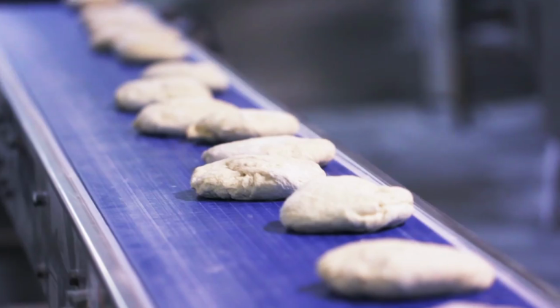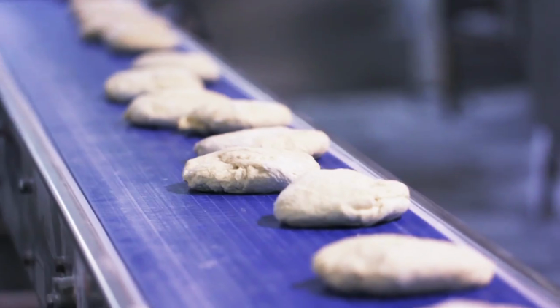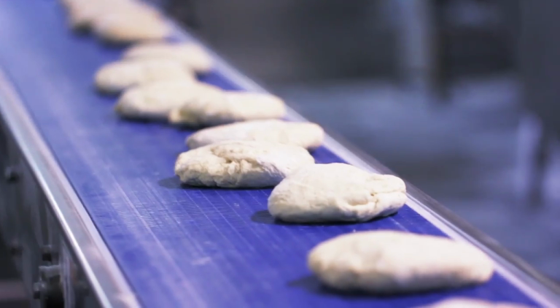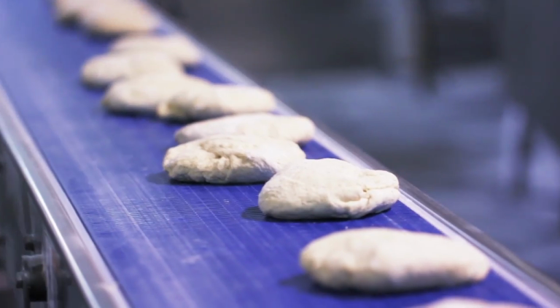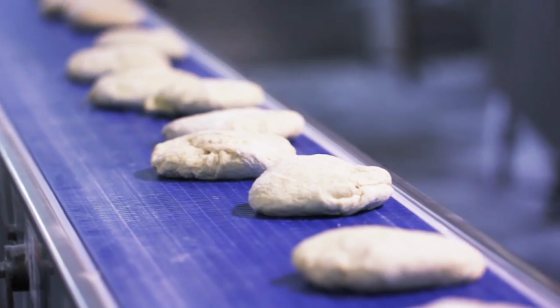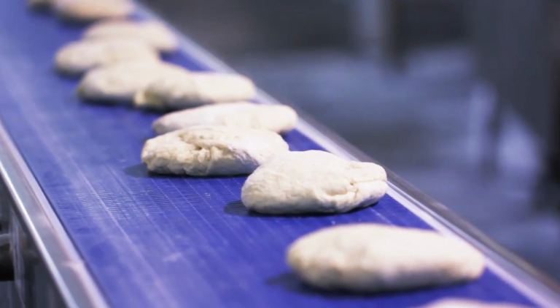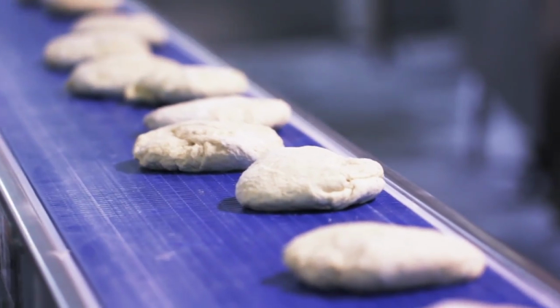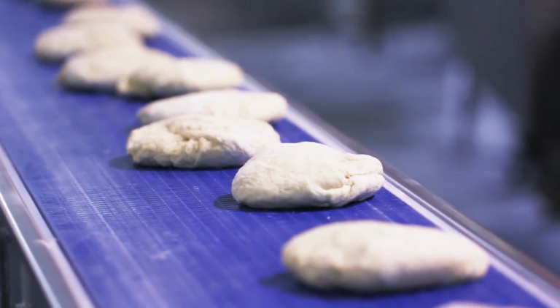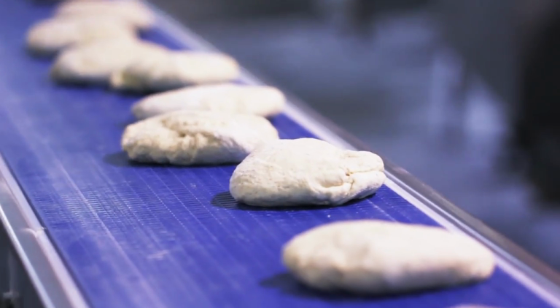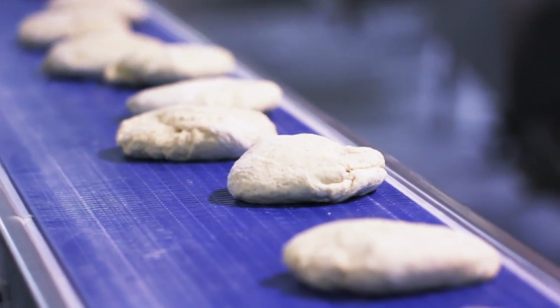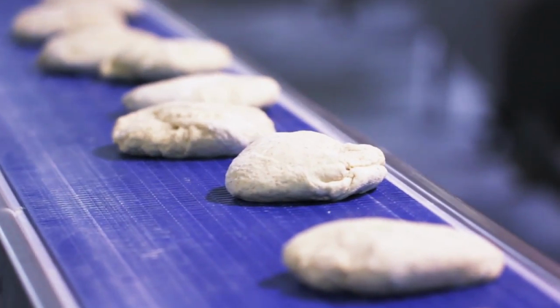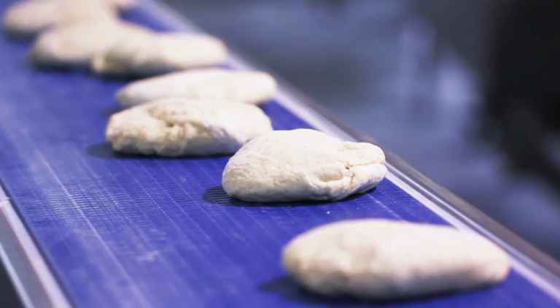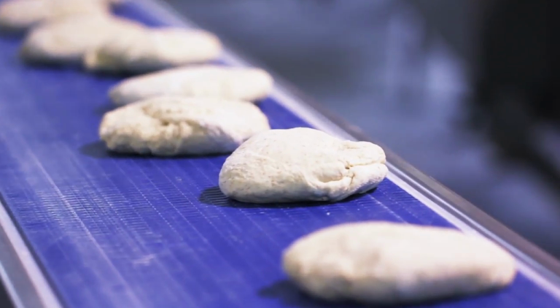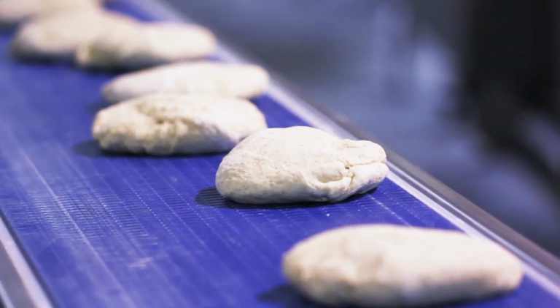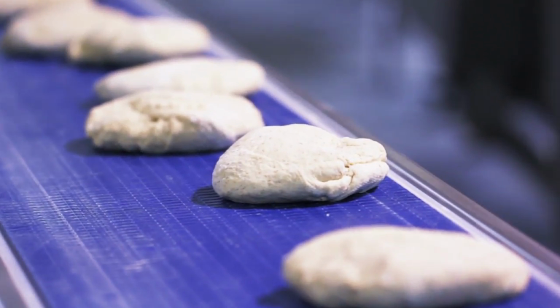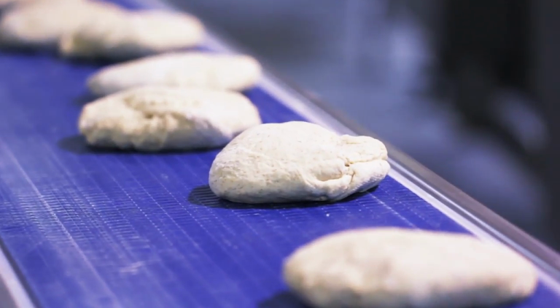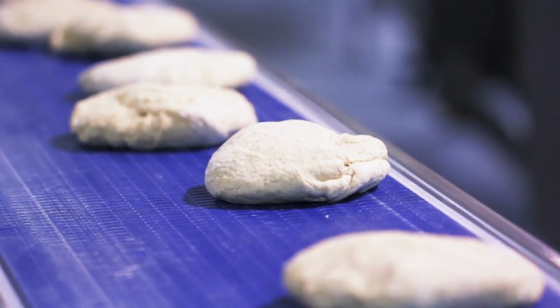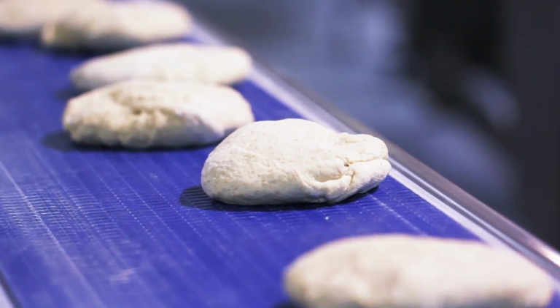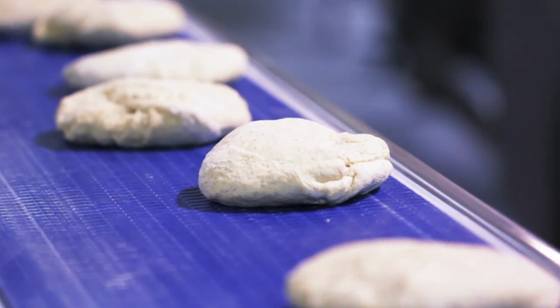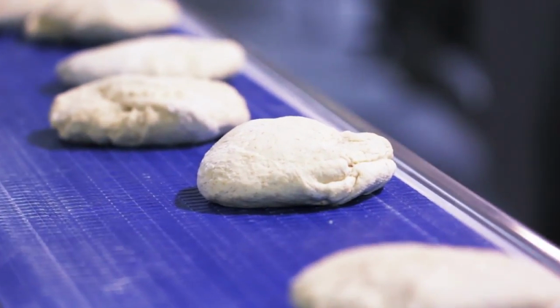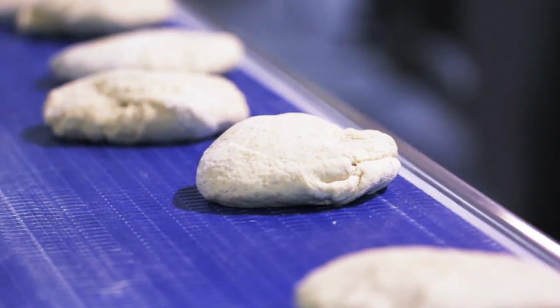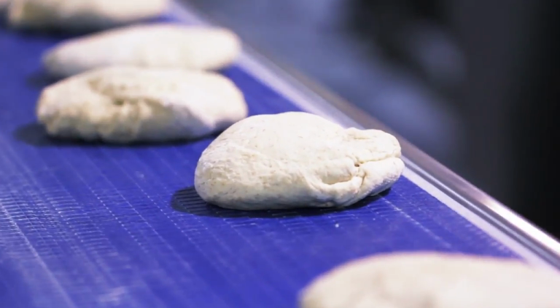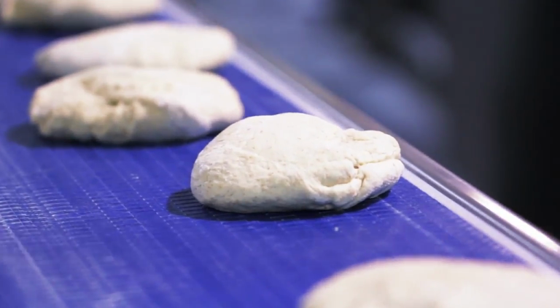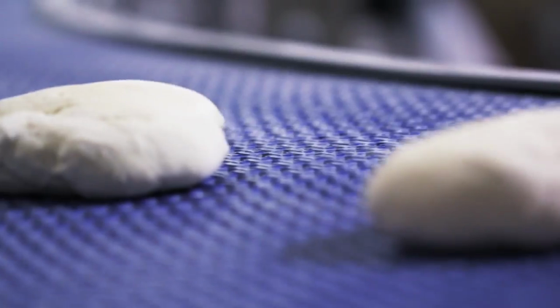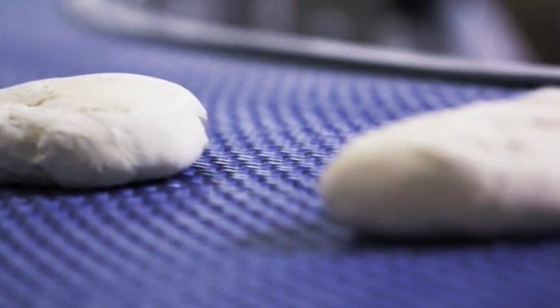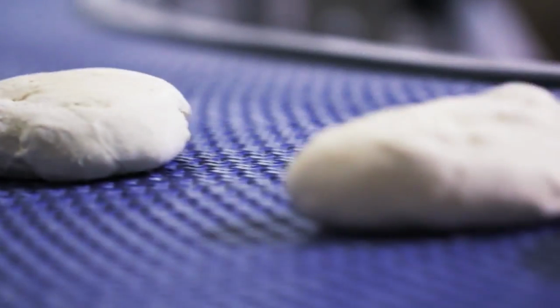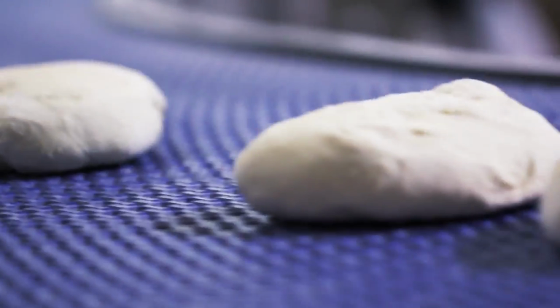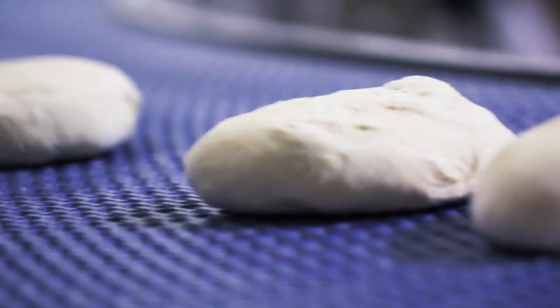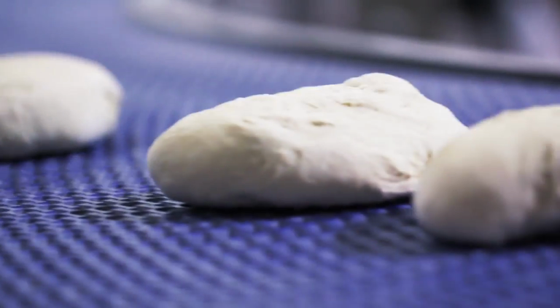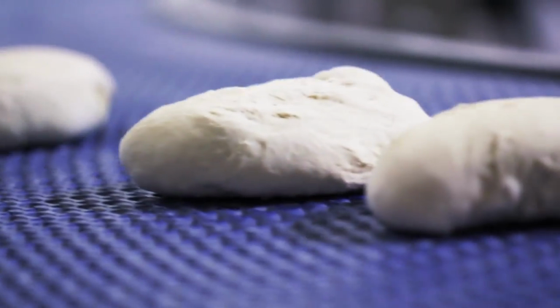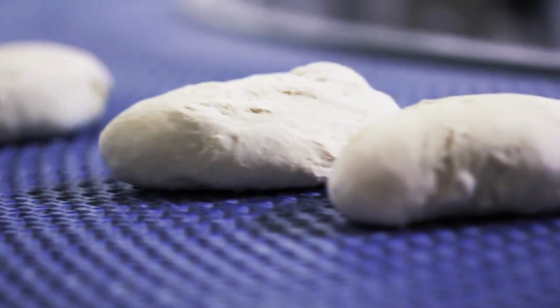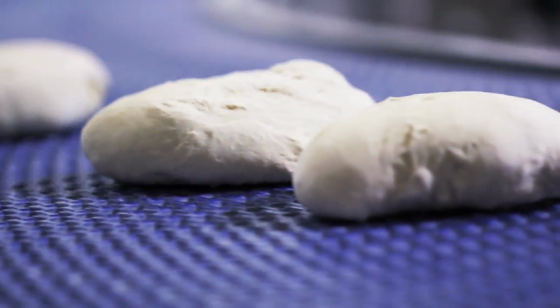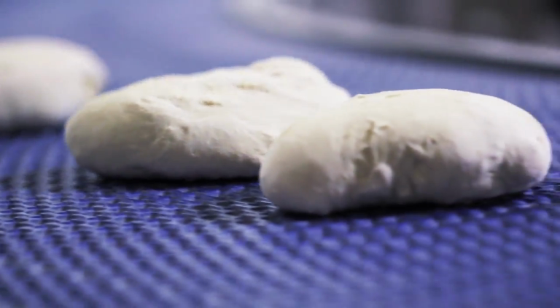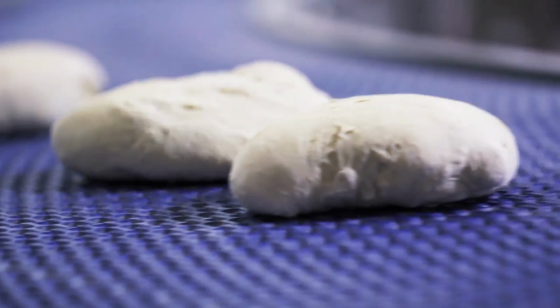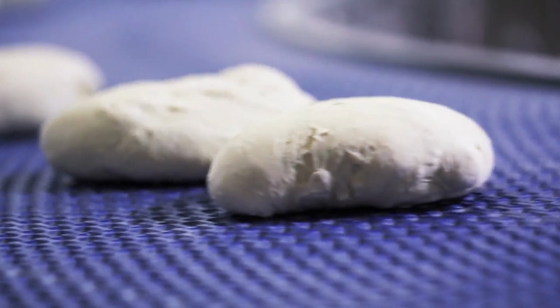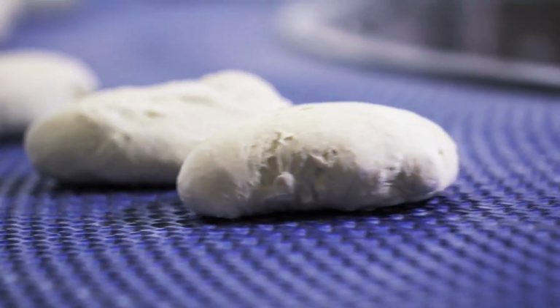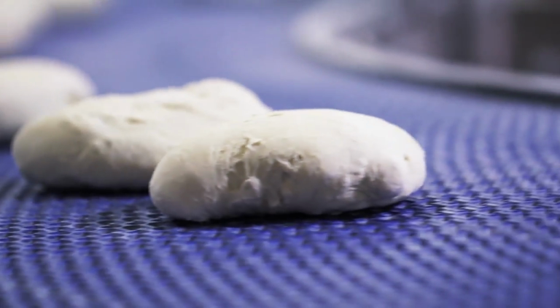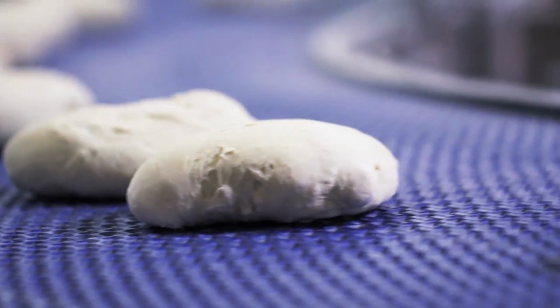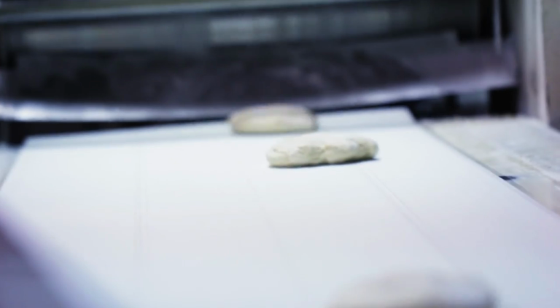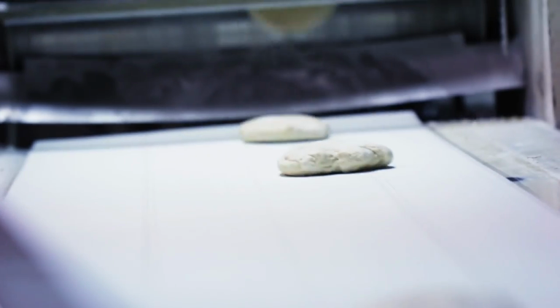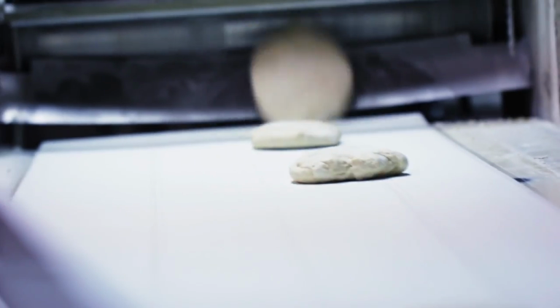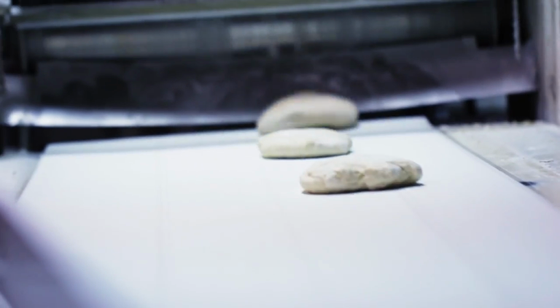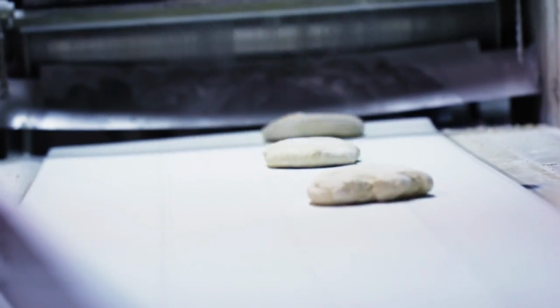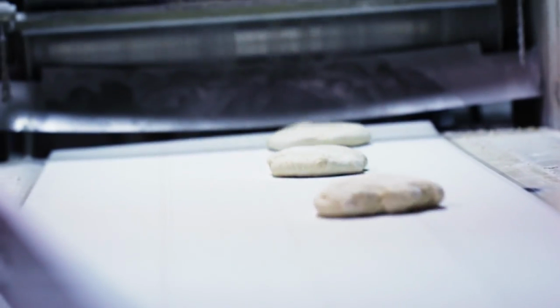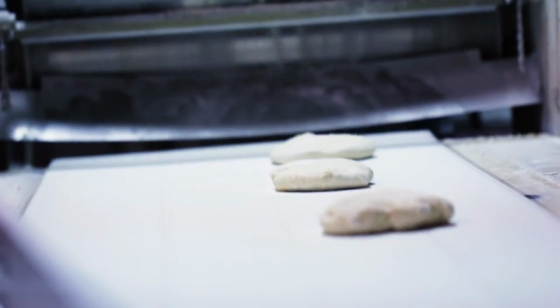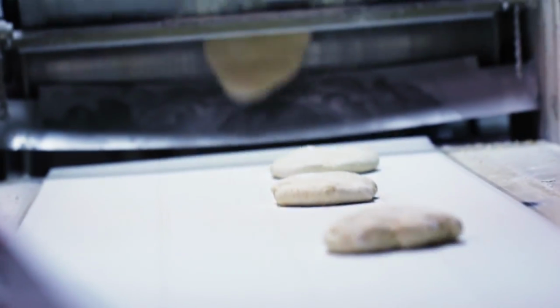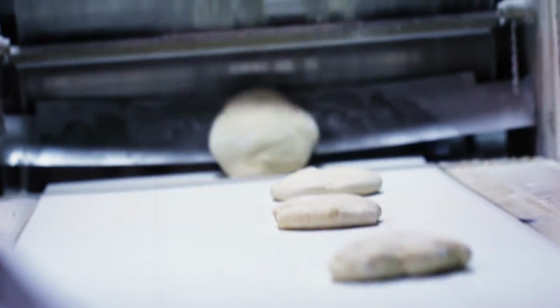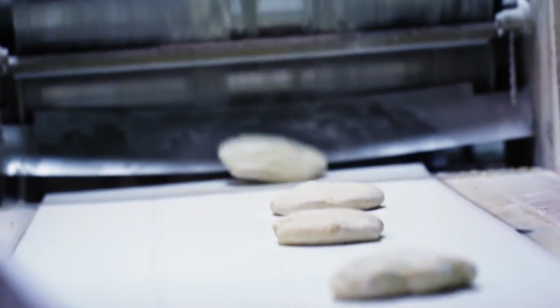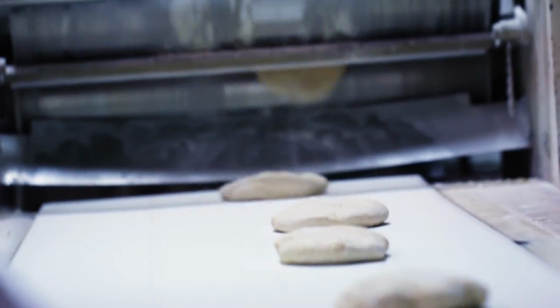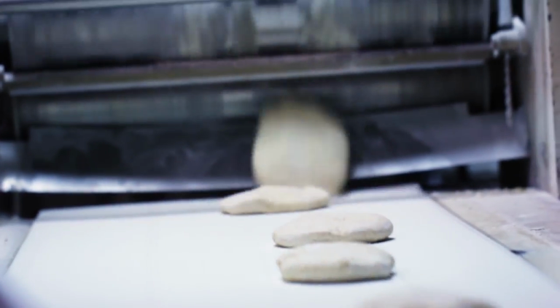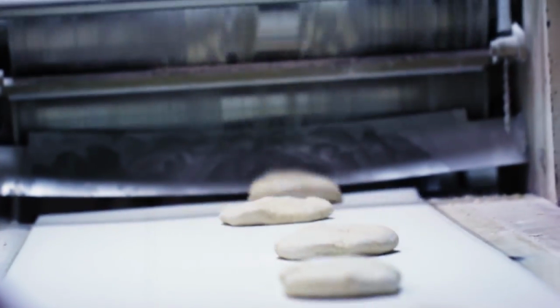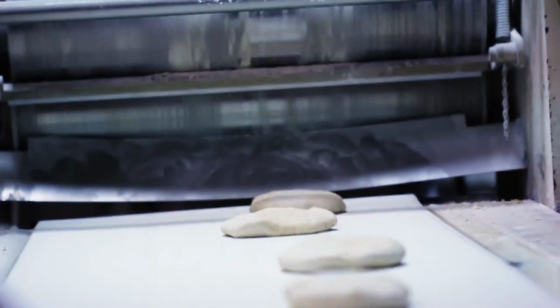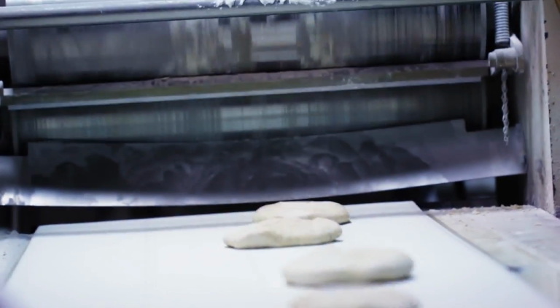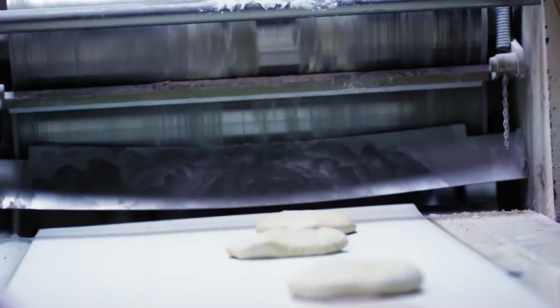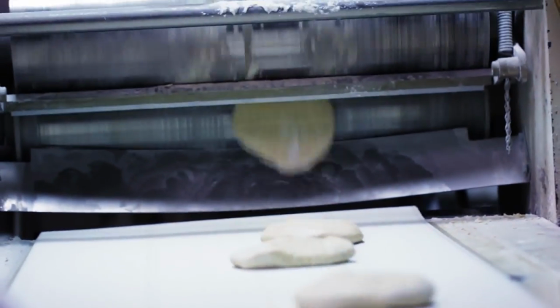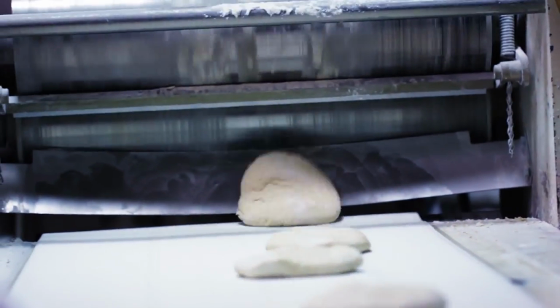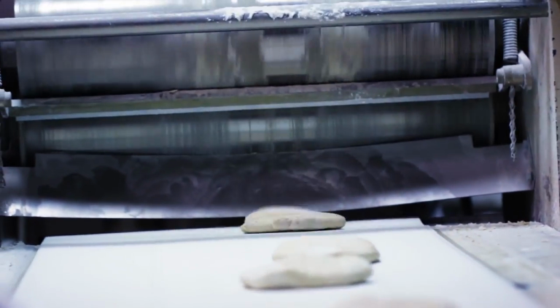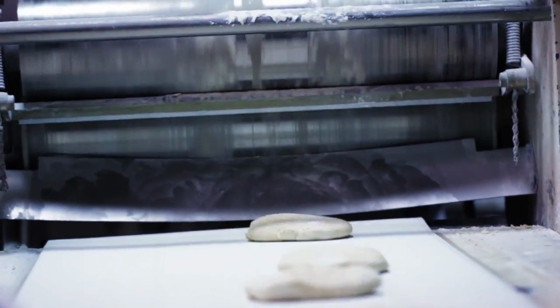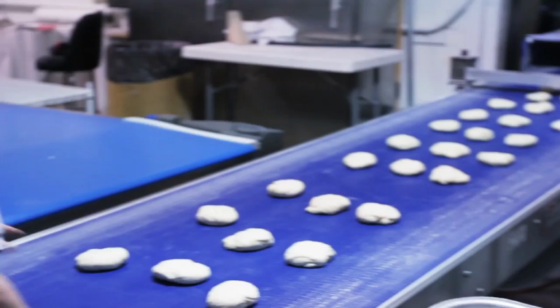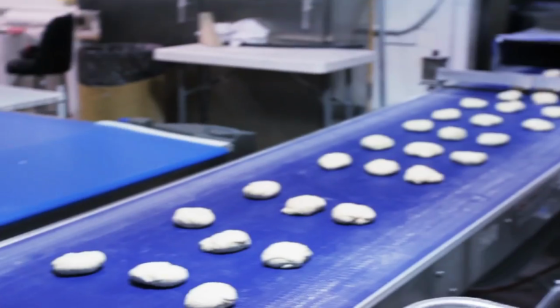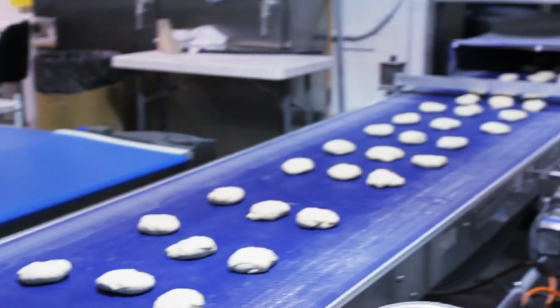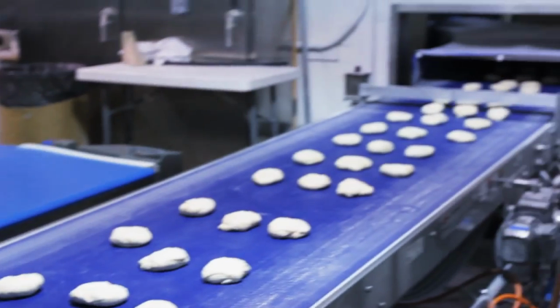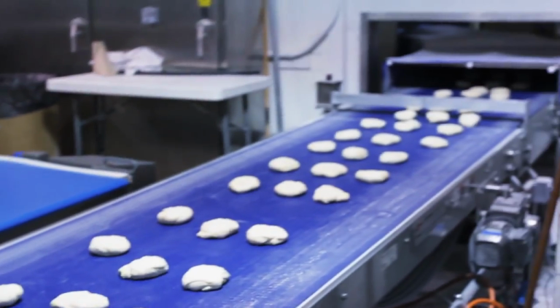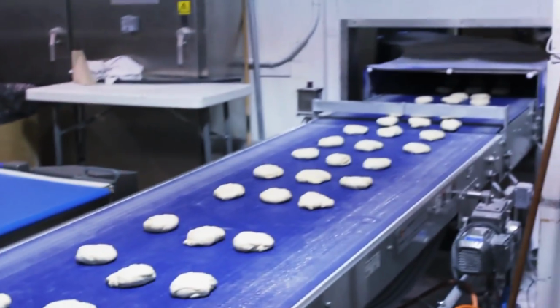Then it goes from there to the cone-shaped rounder, up the rounder into the sheeting rollers to flatten it out, and on its way to the spiral freezer.